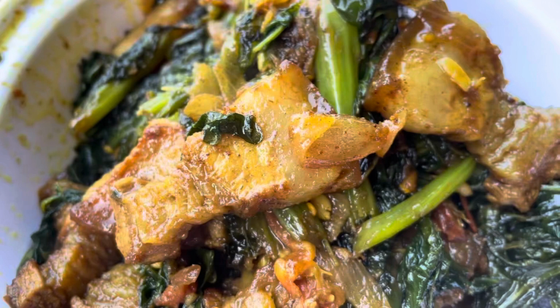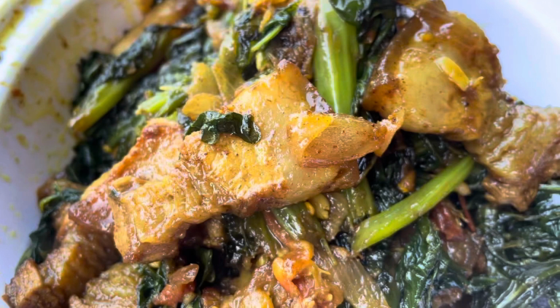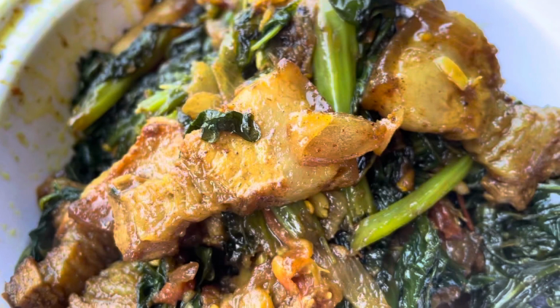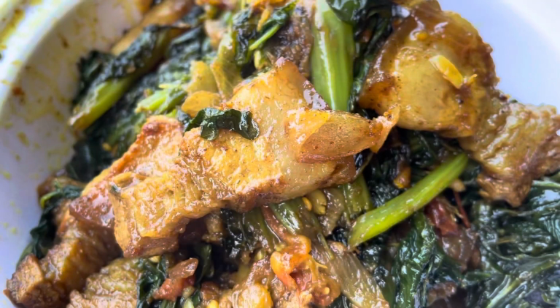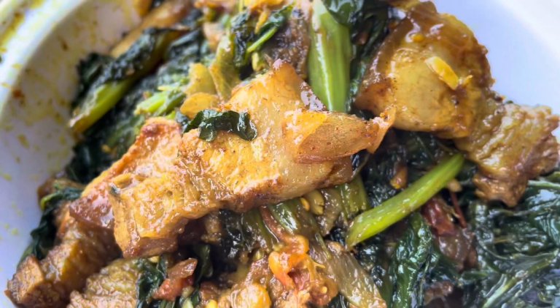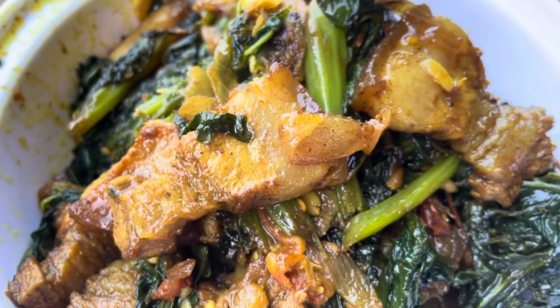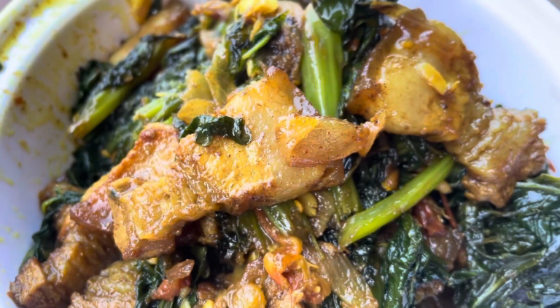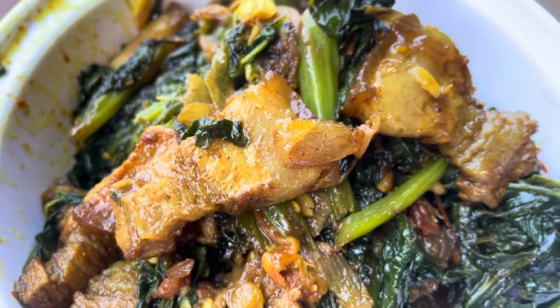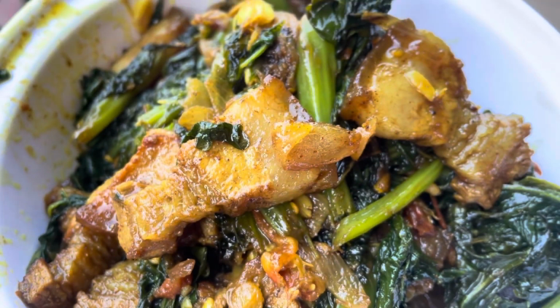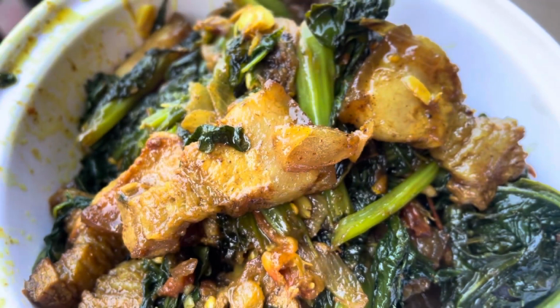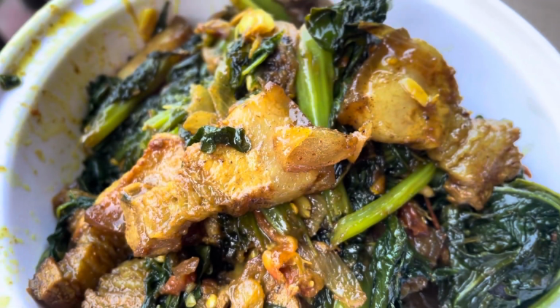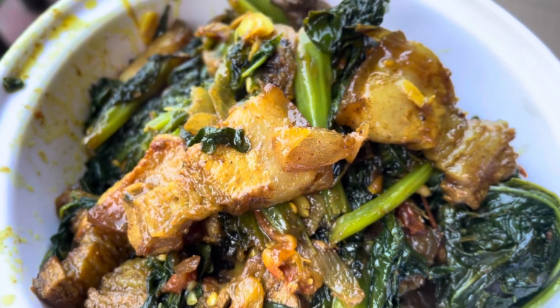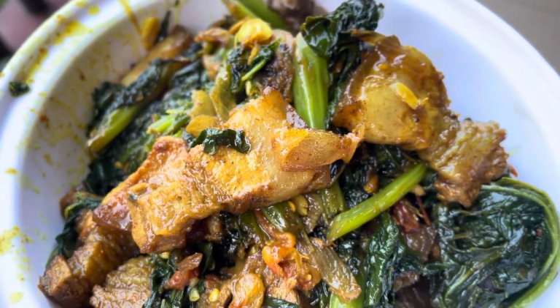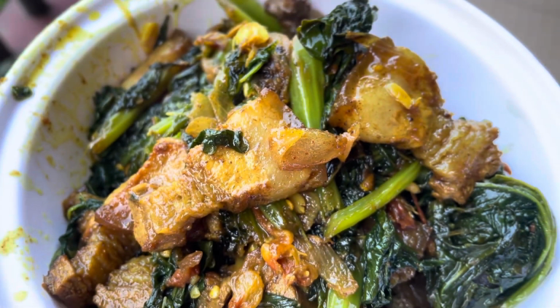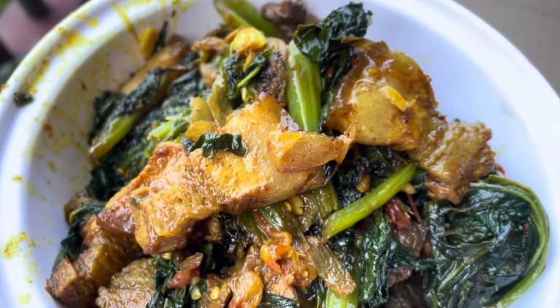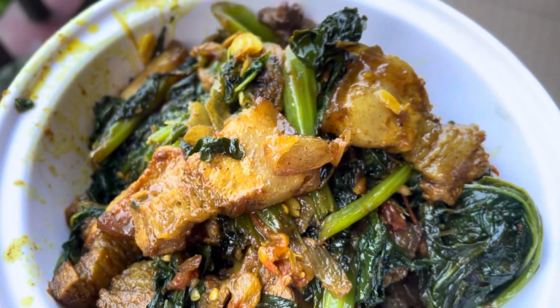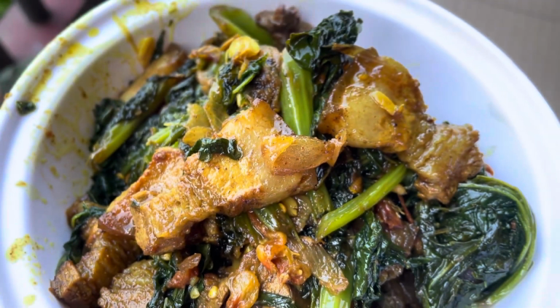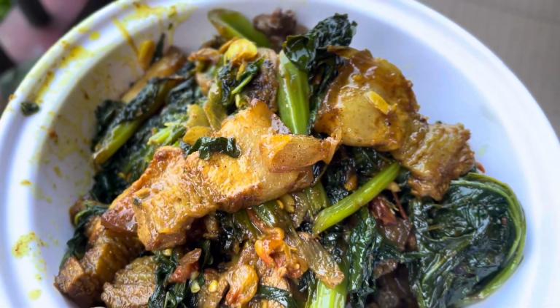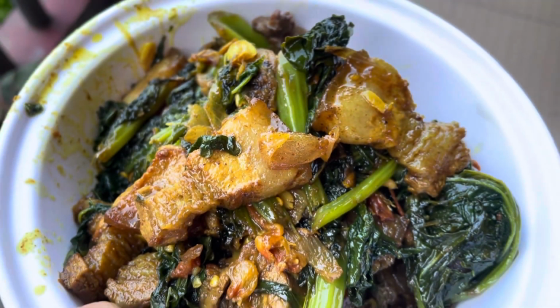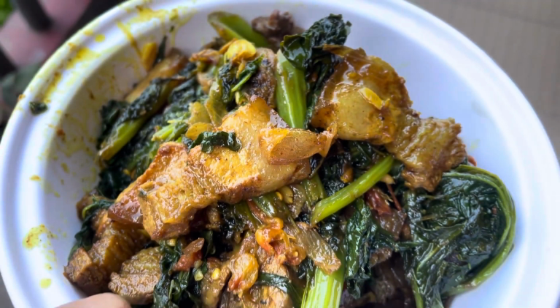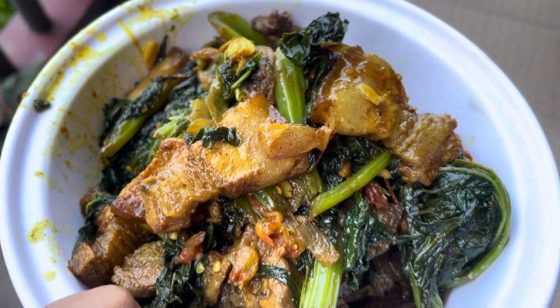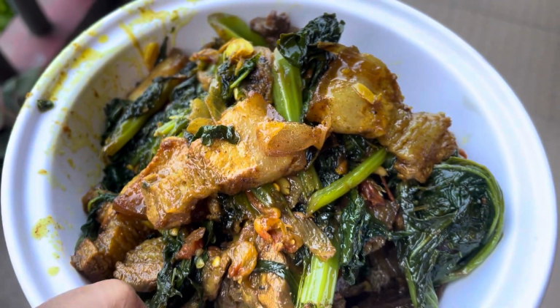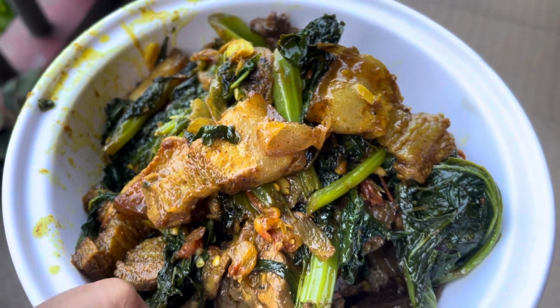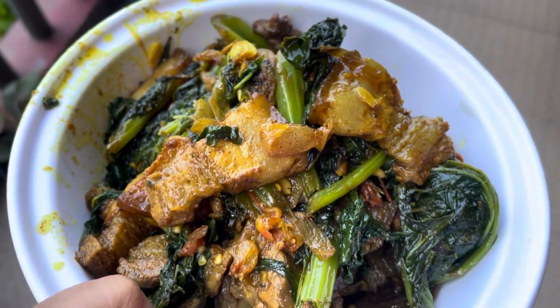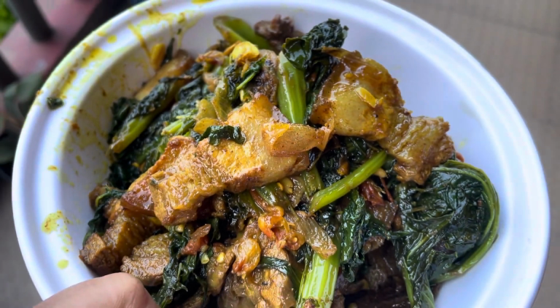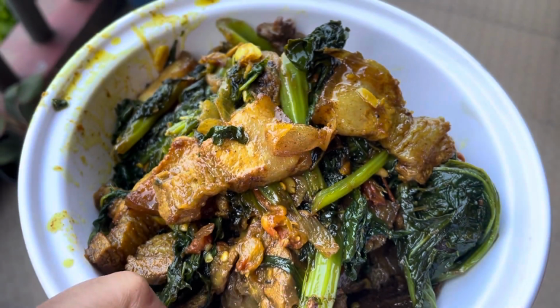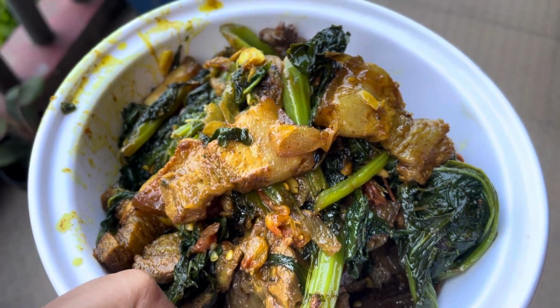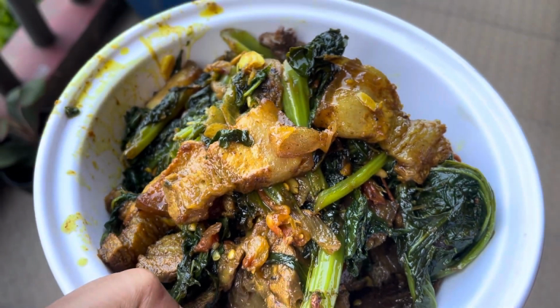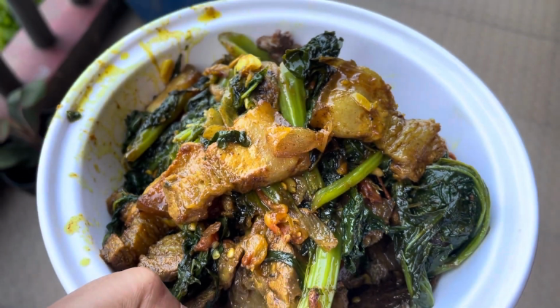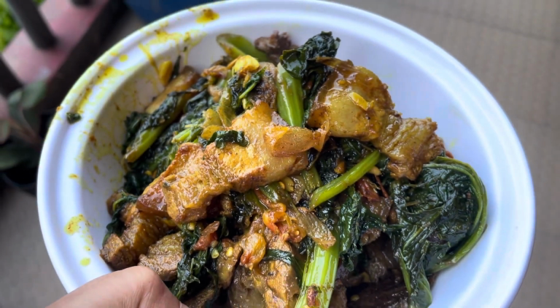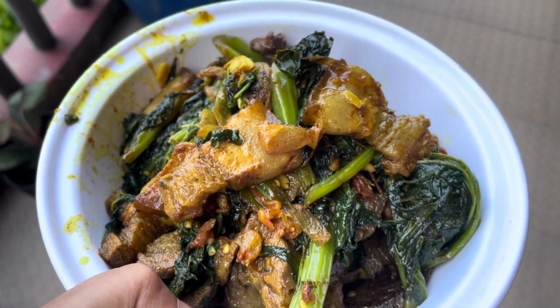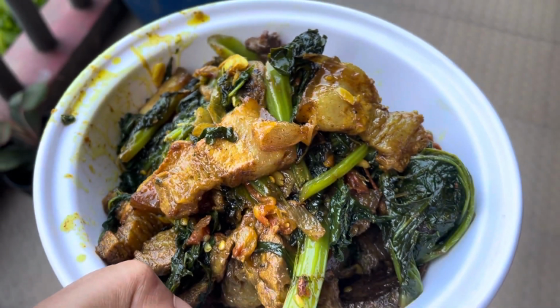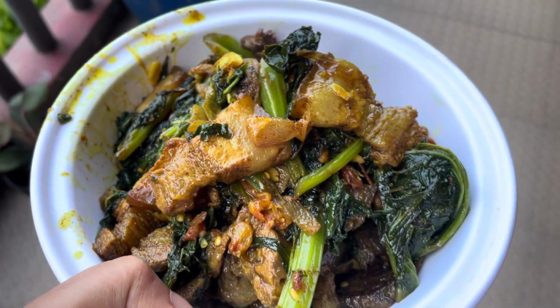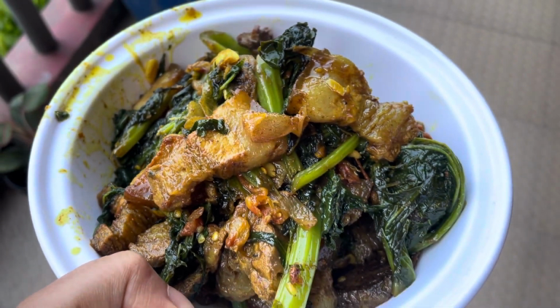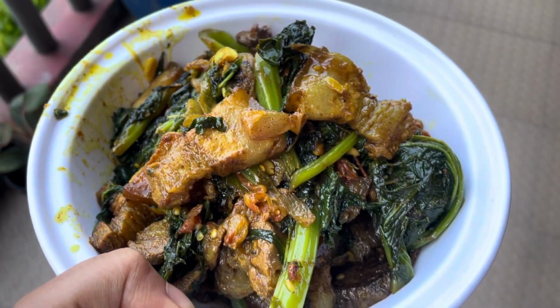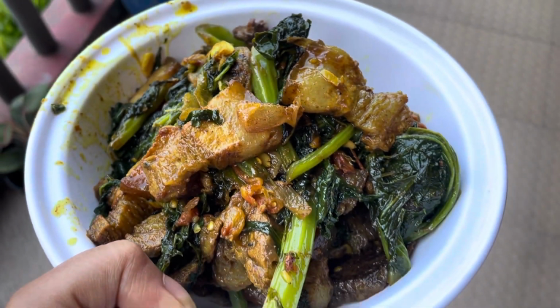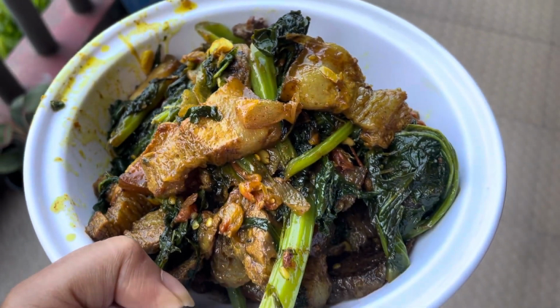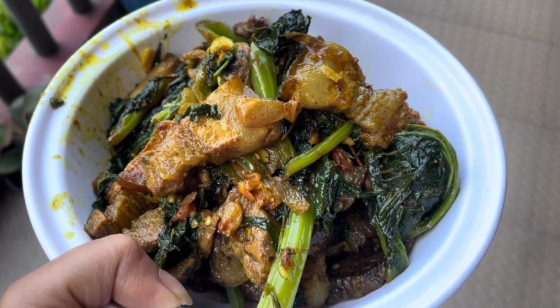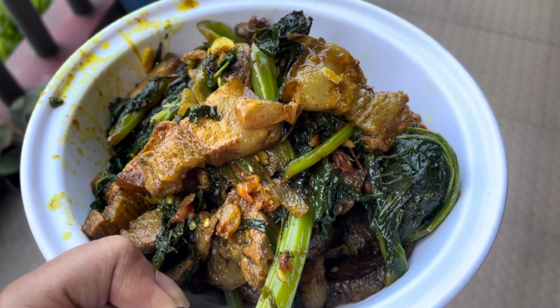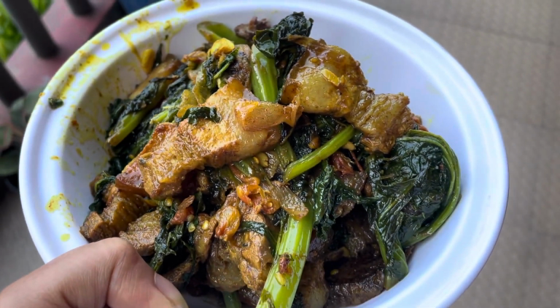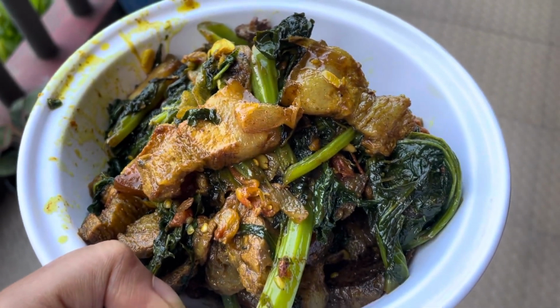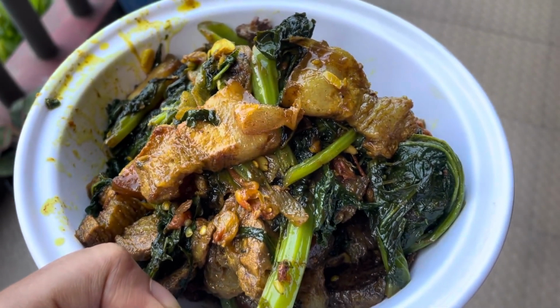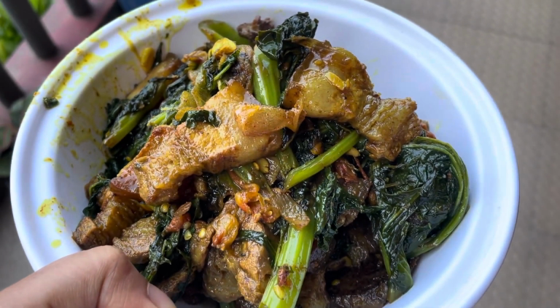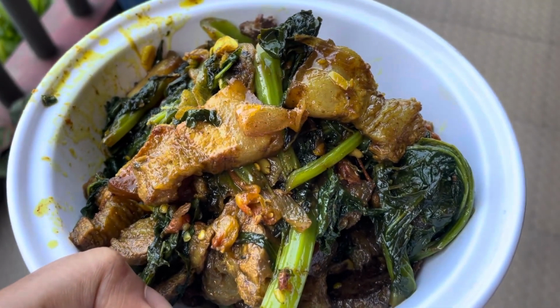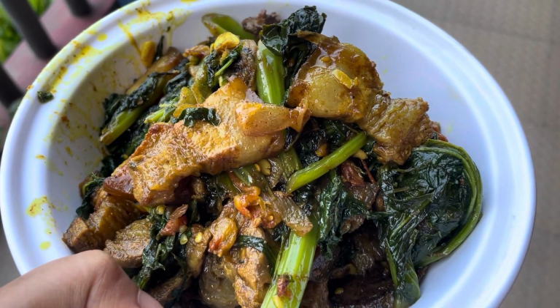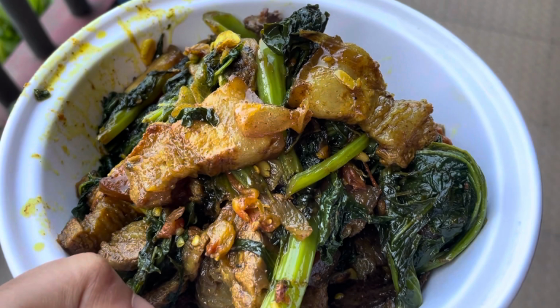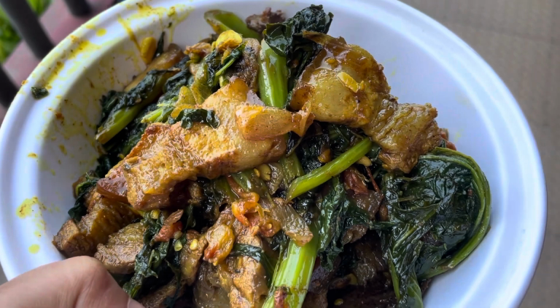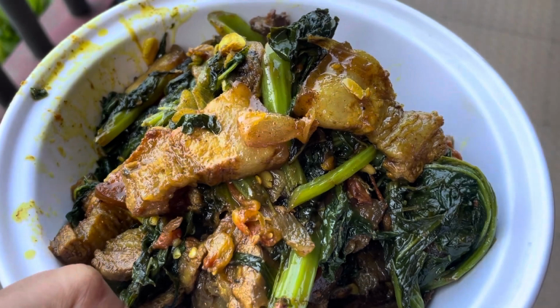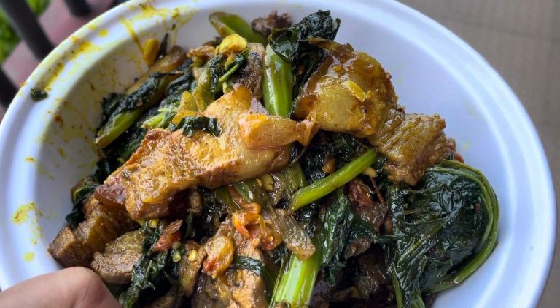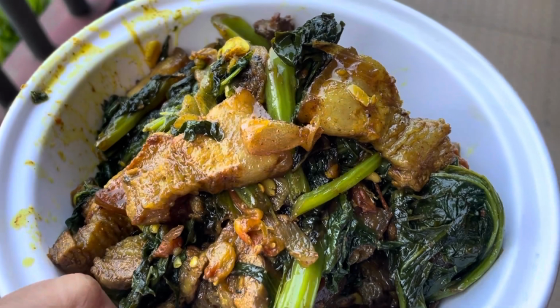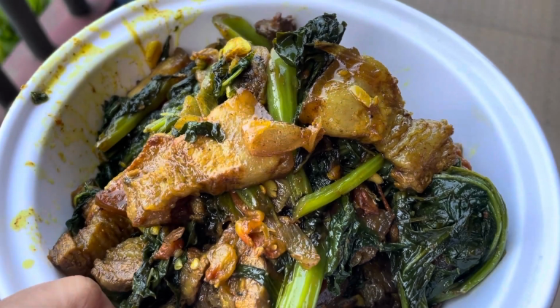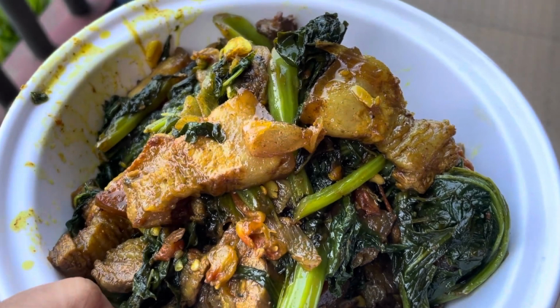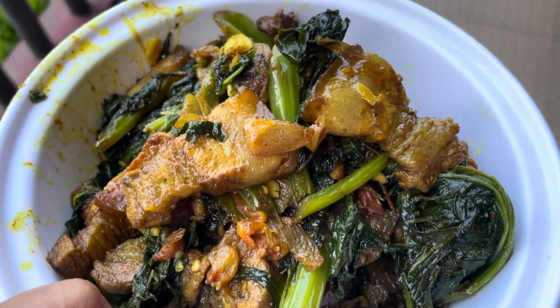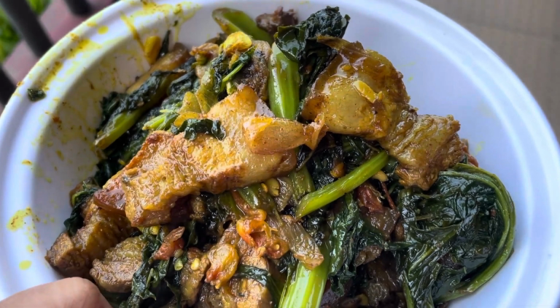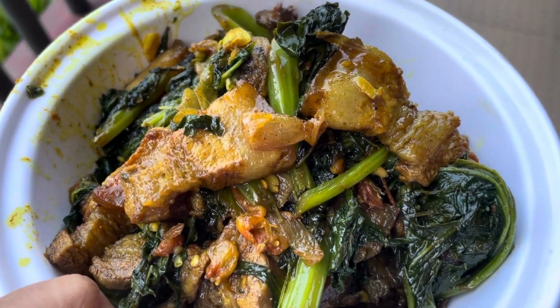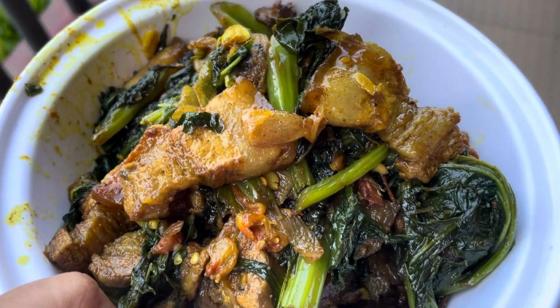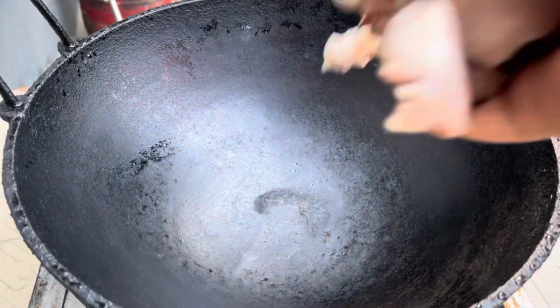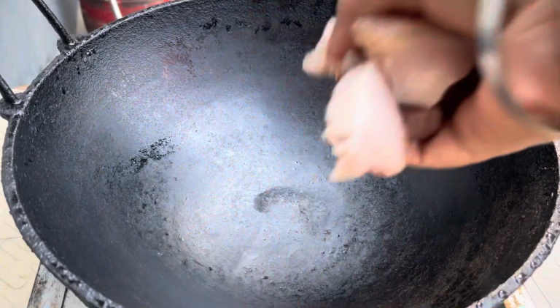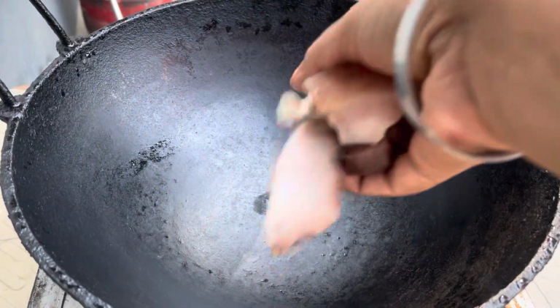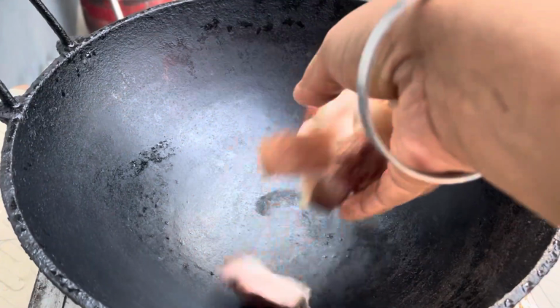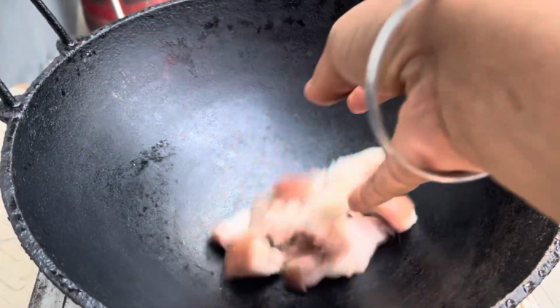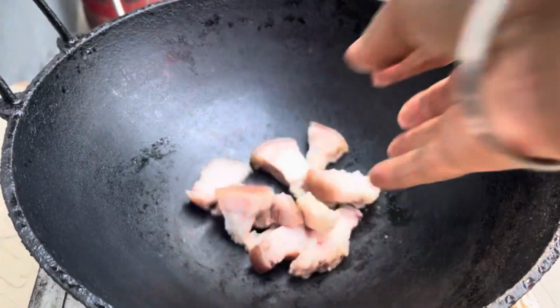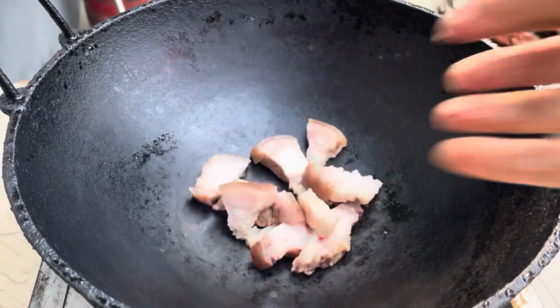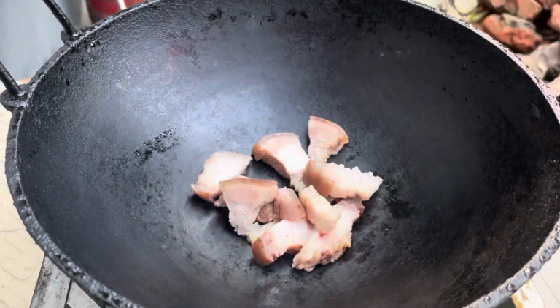Hello friends, how are you? Today I am going to give you a recipe for us. The recipe is made by Gahari.